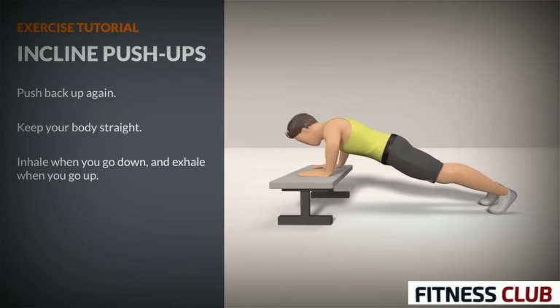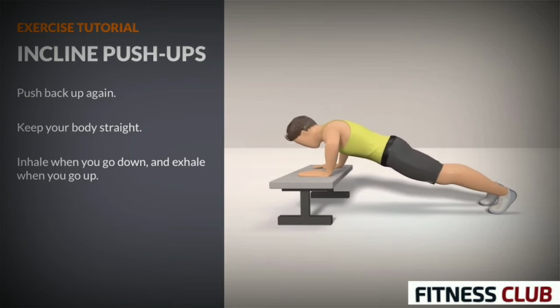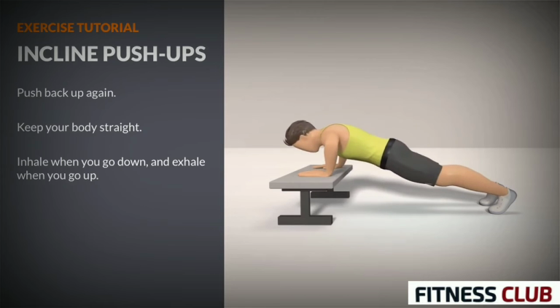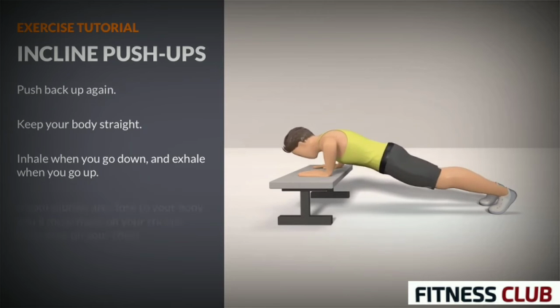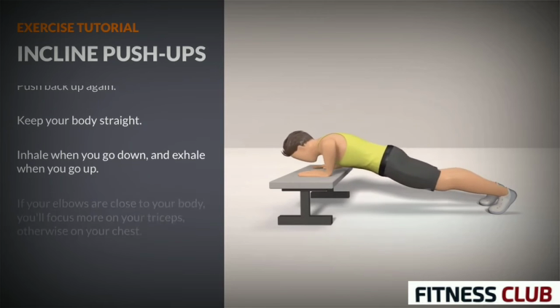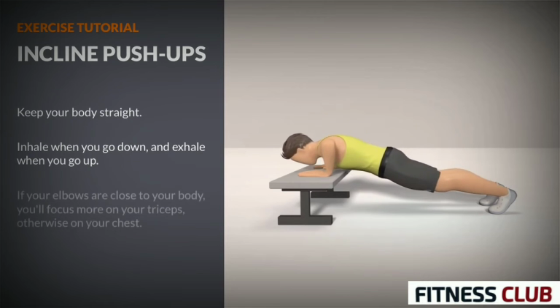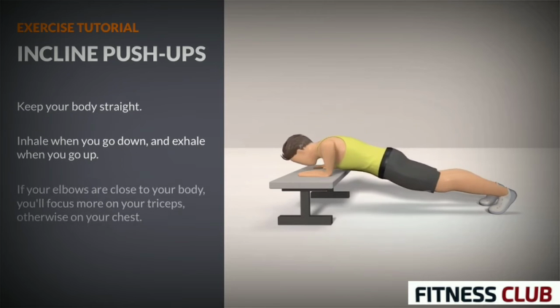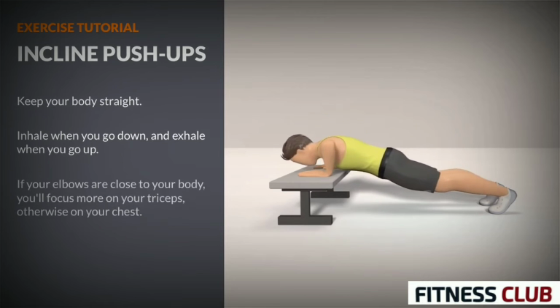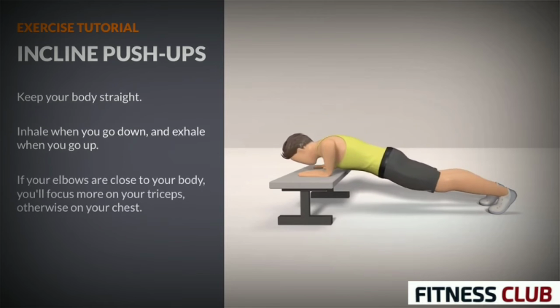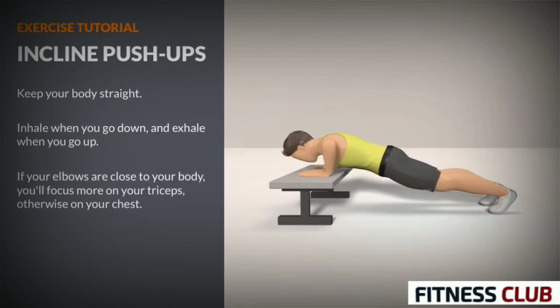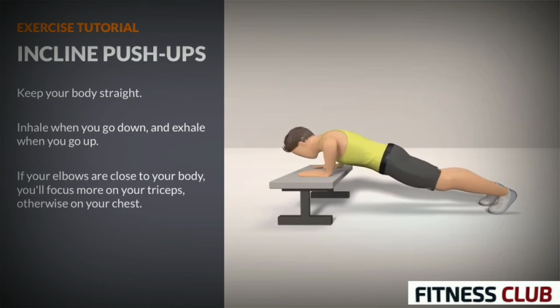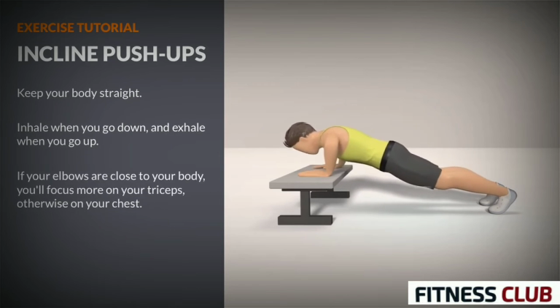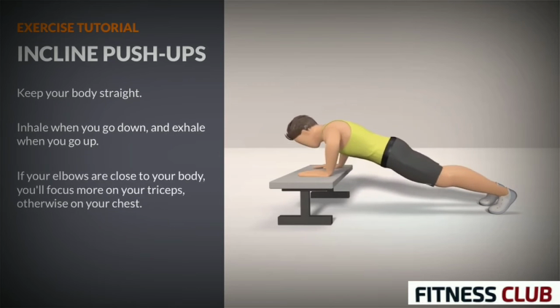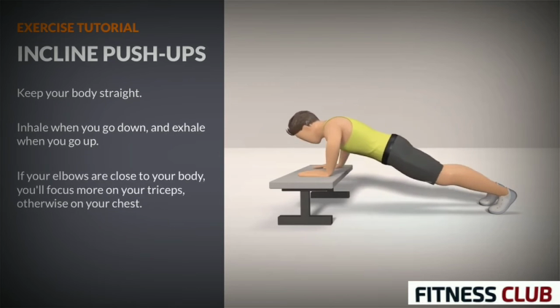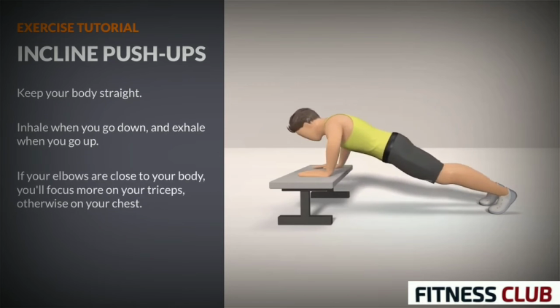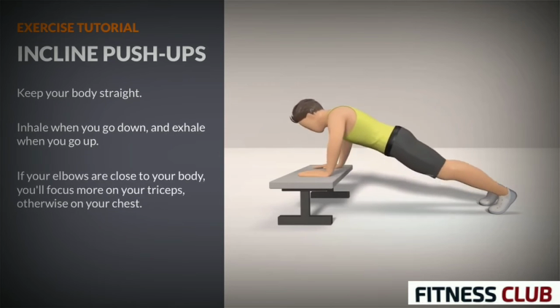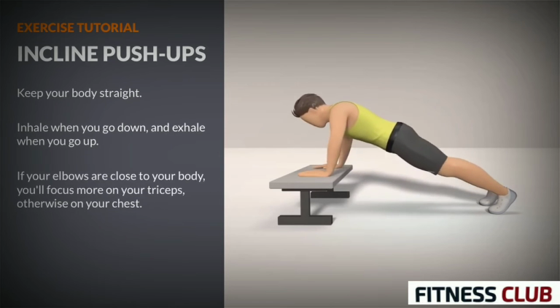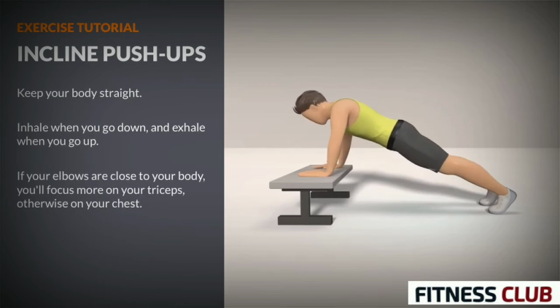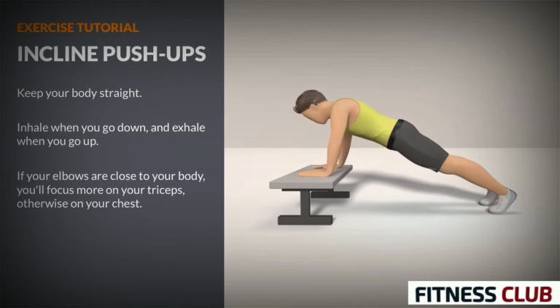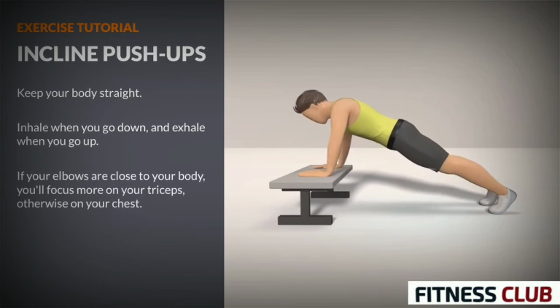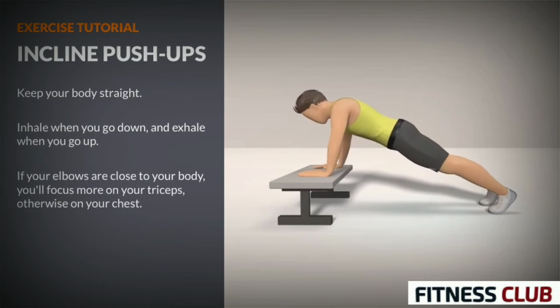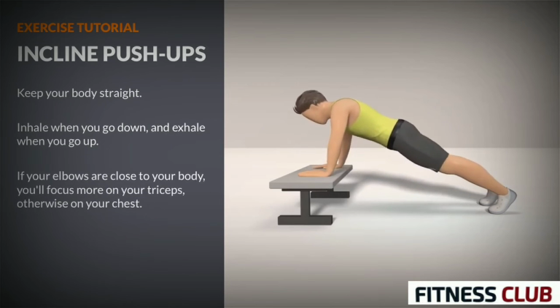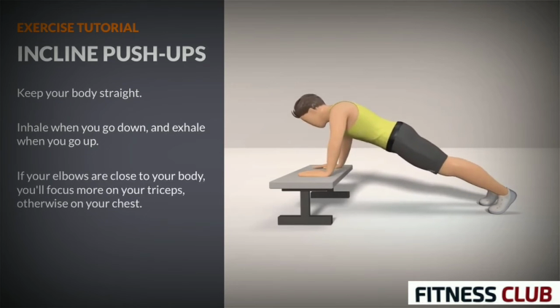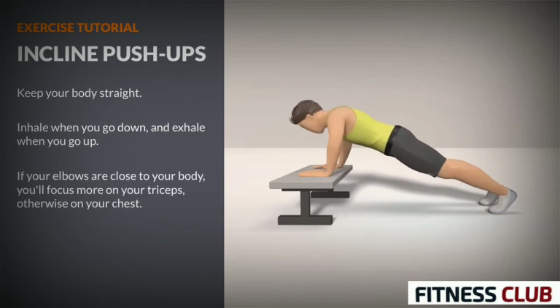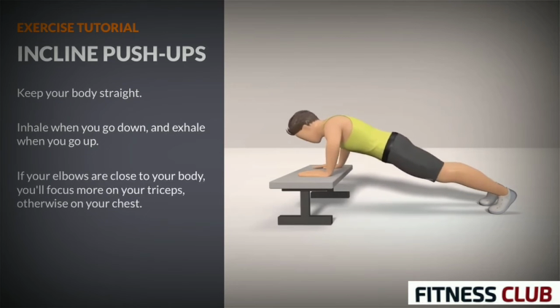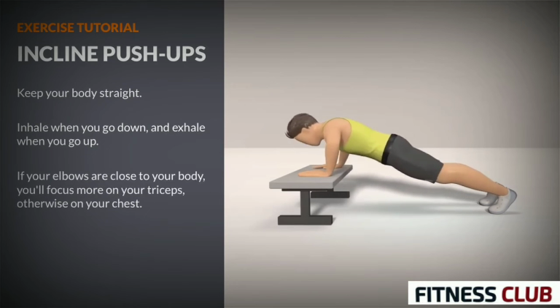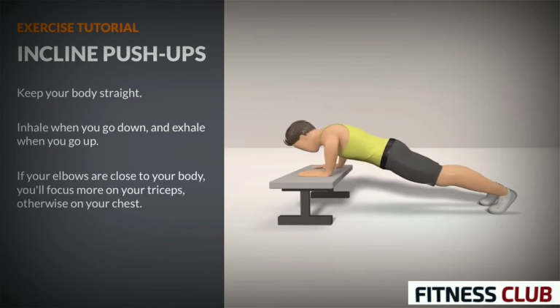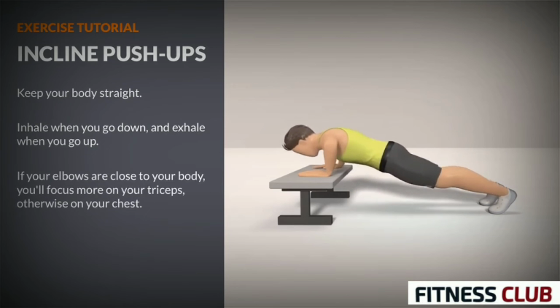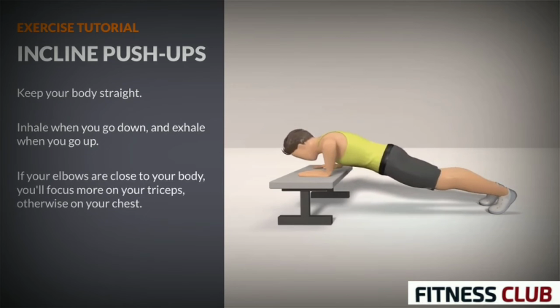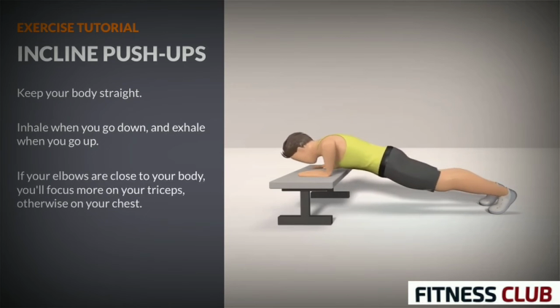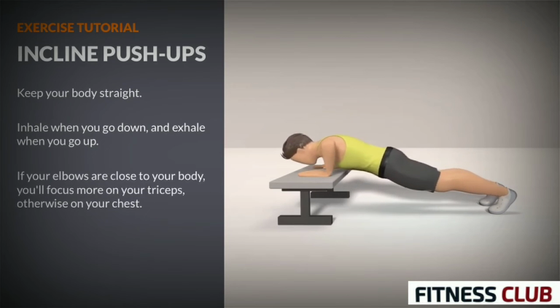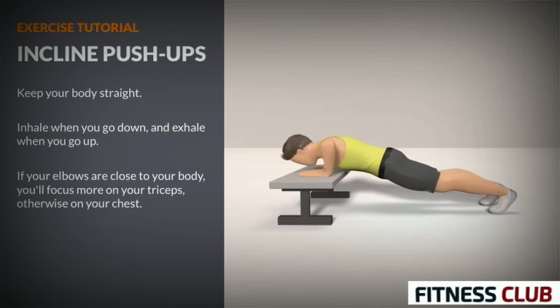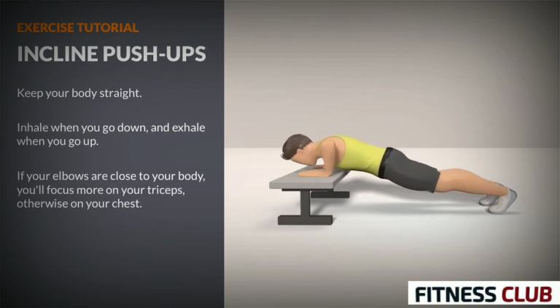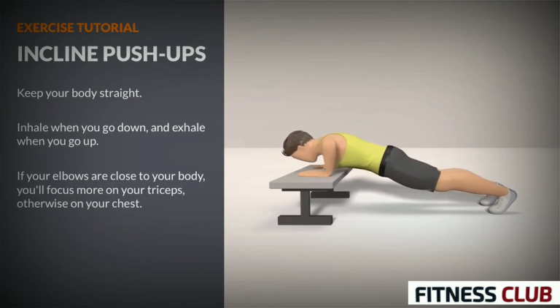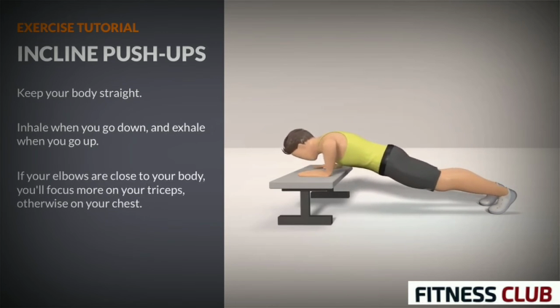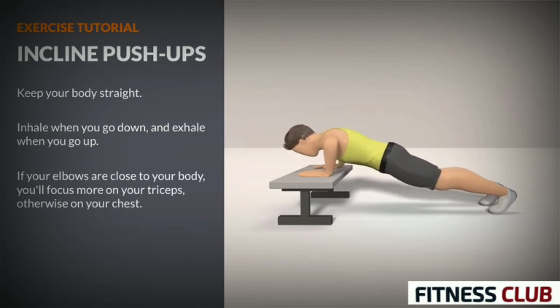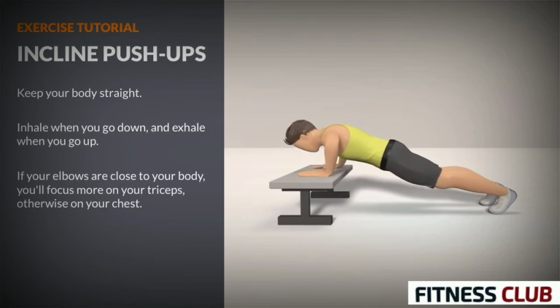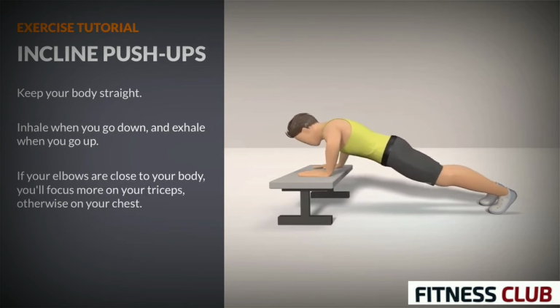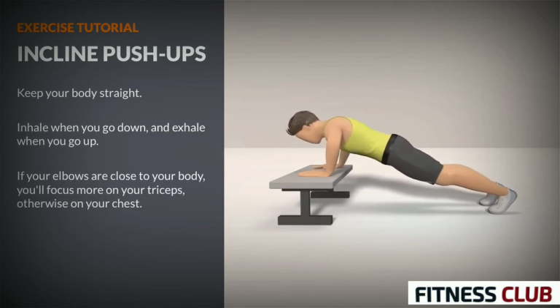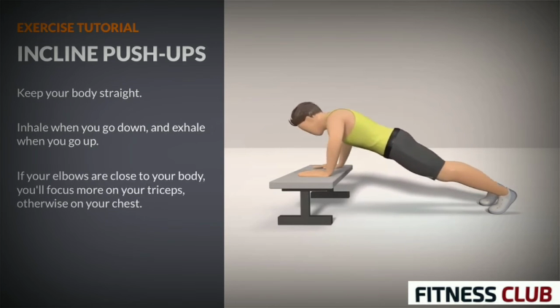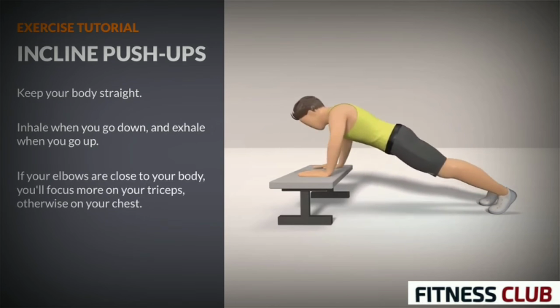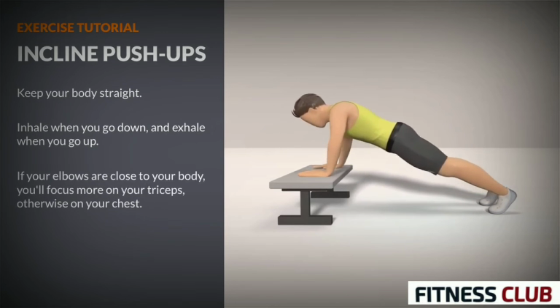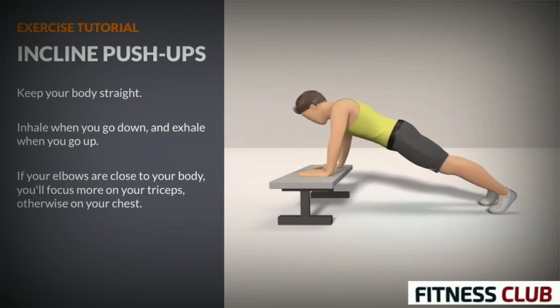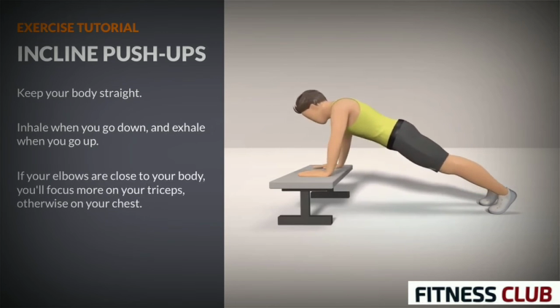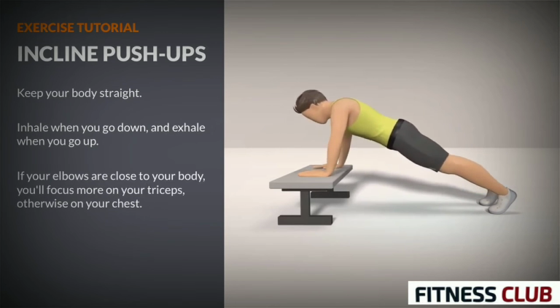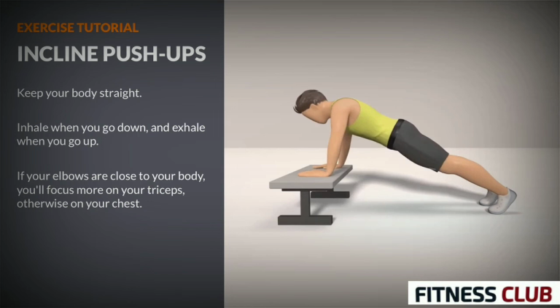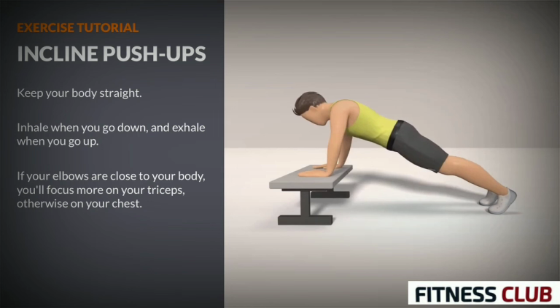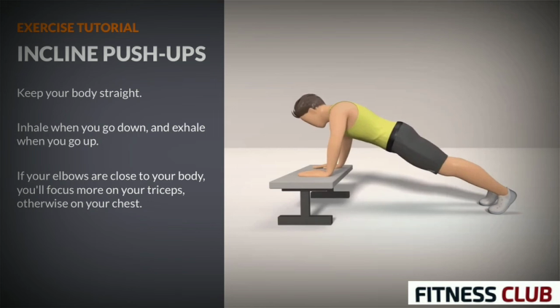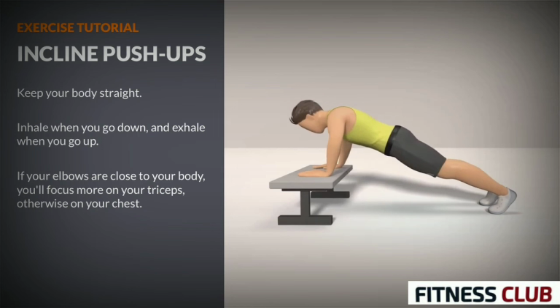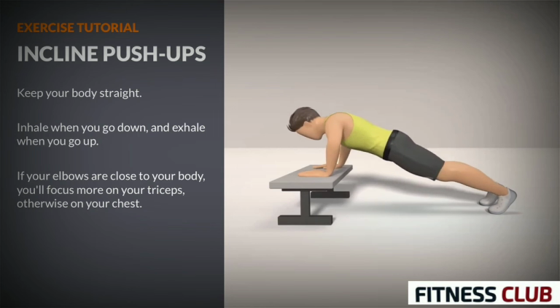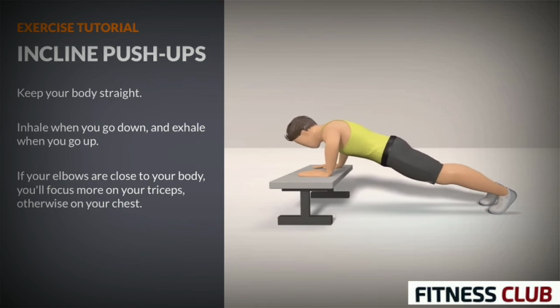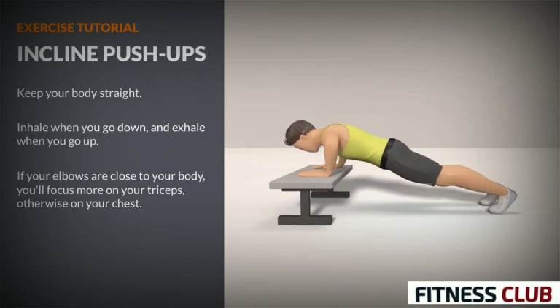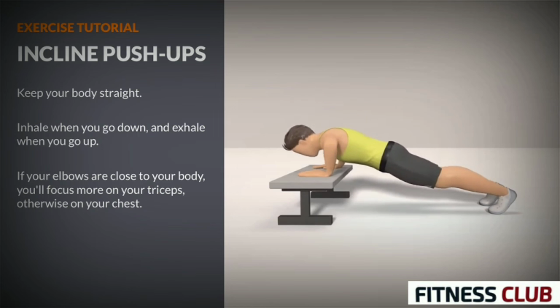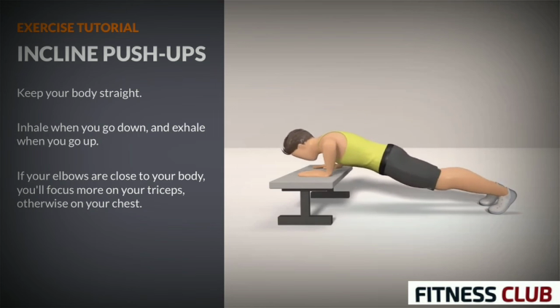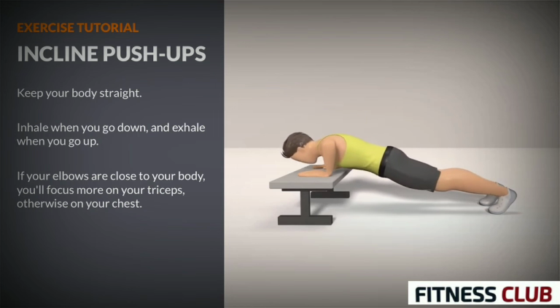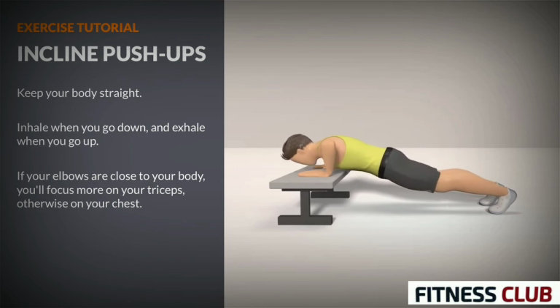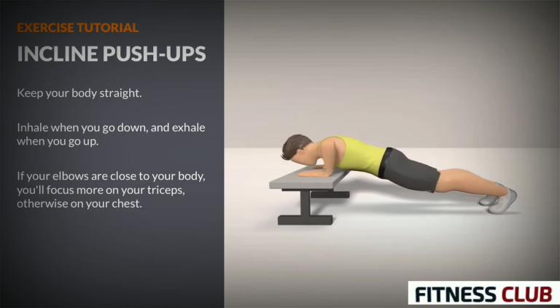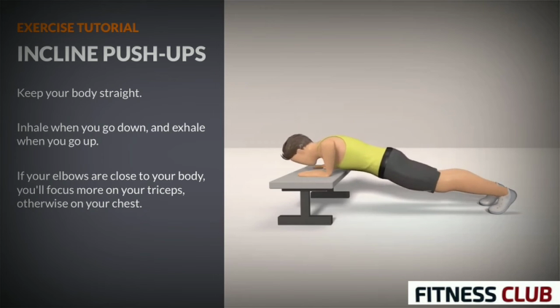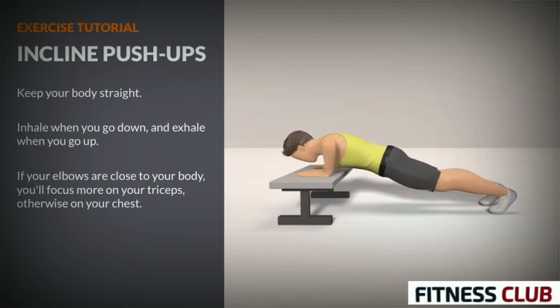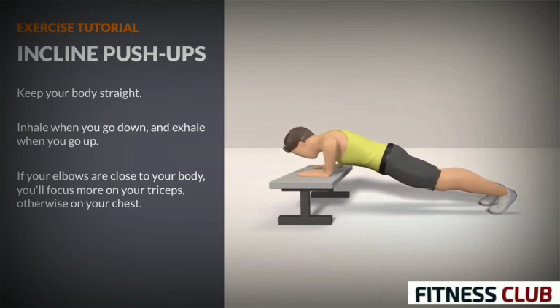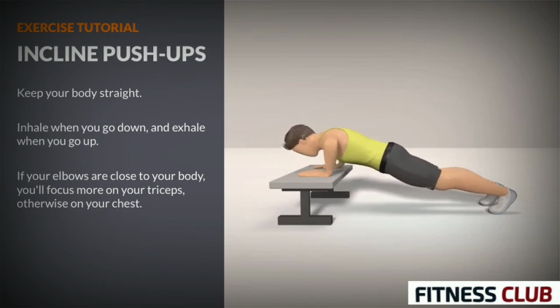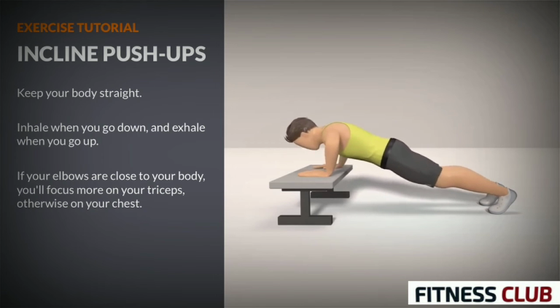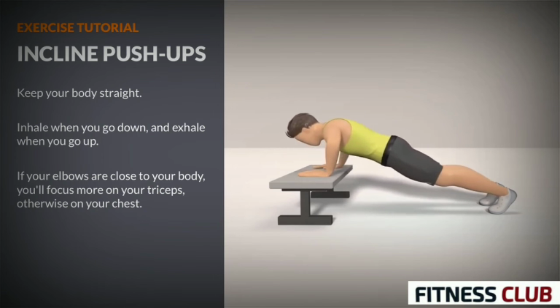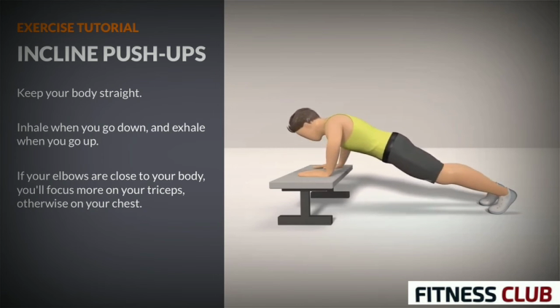If your elbows are close to your body, you'll focus more on your triceps, otherwise on your chest.